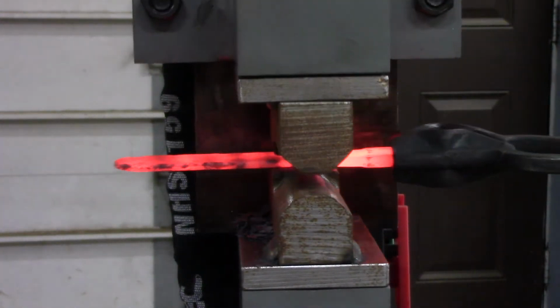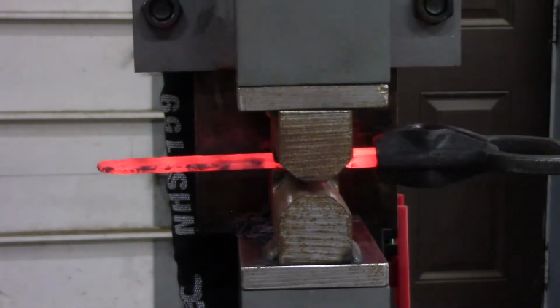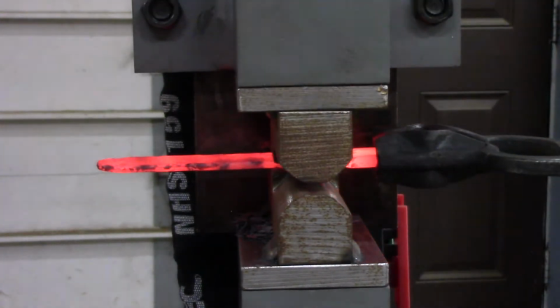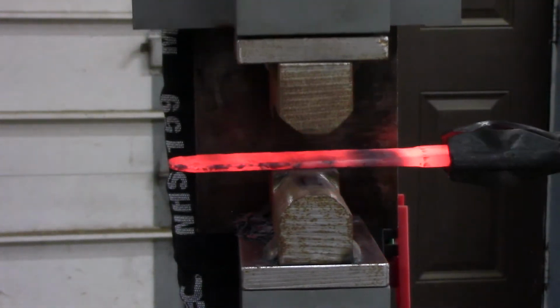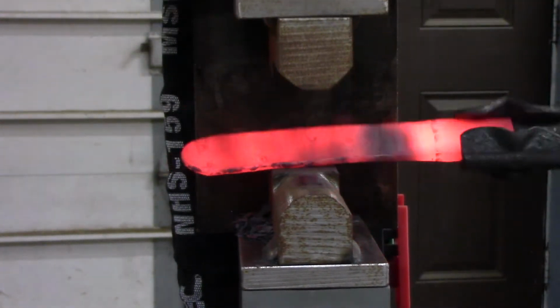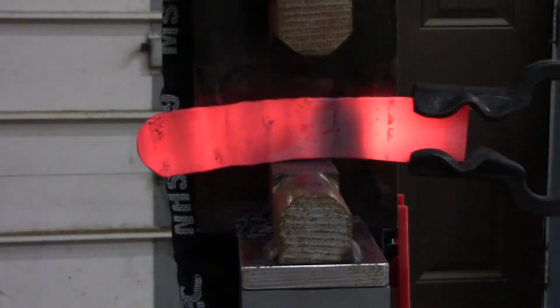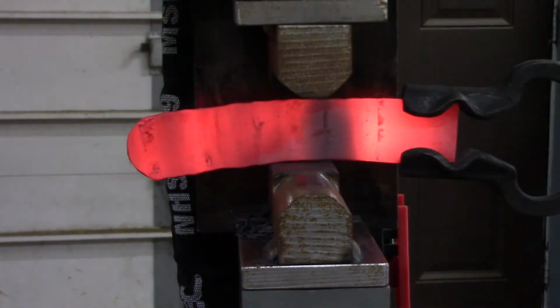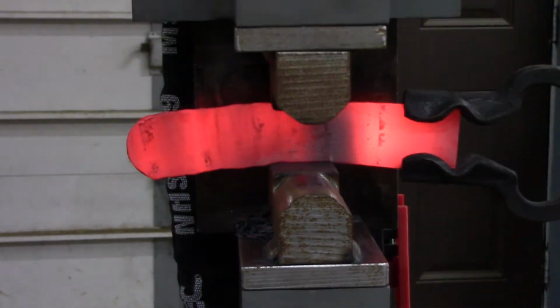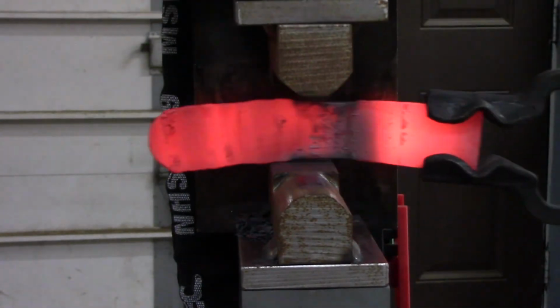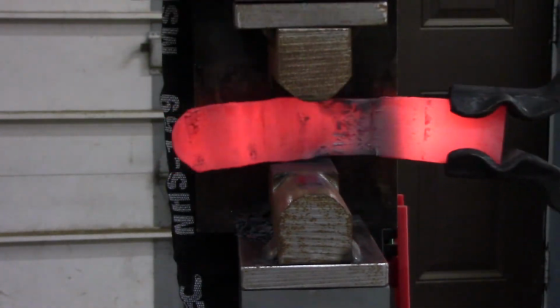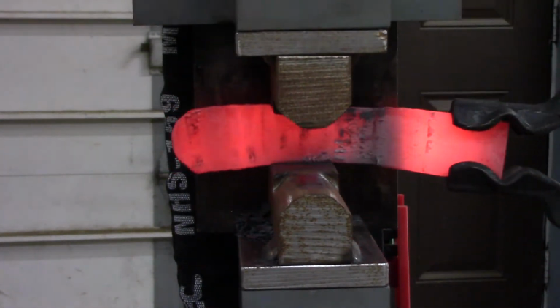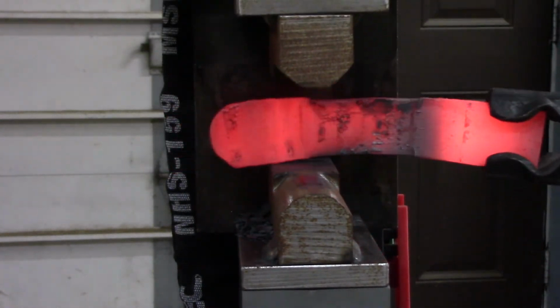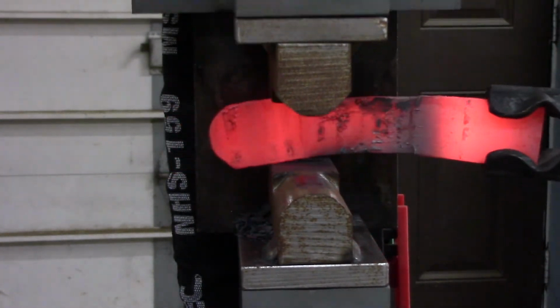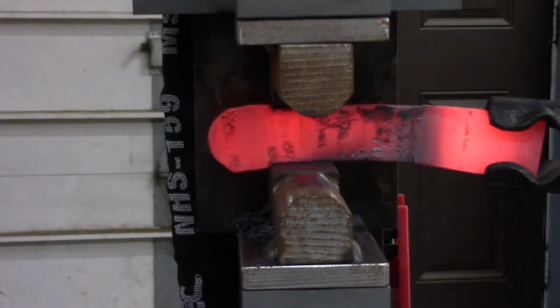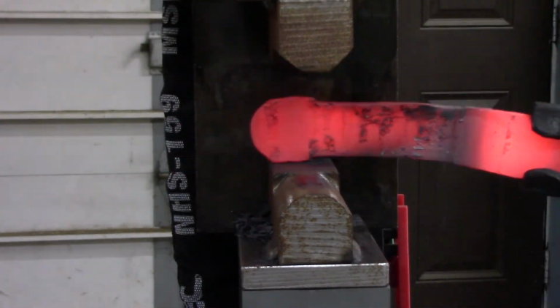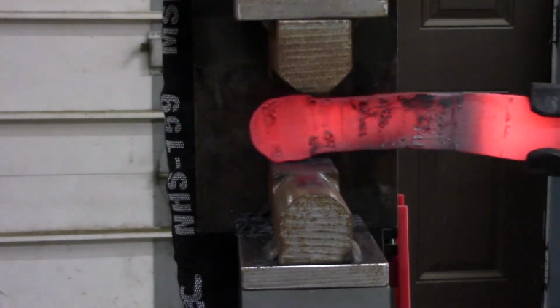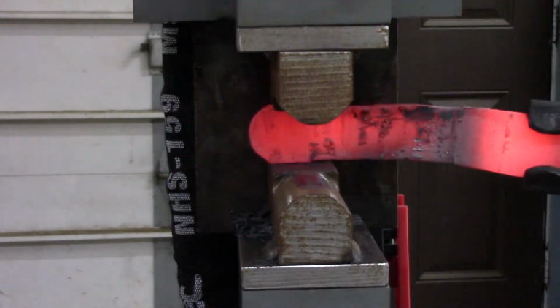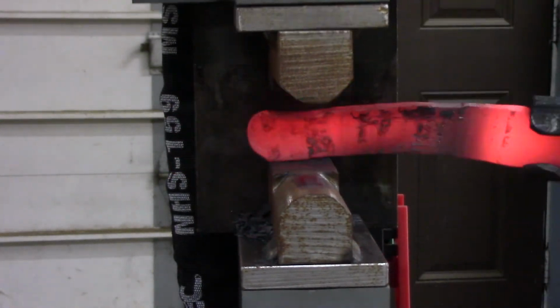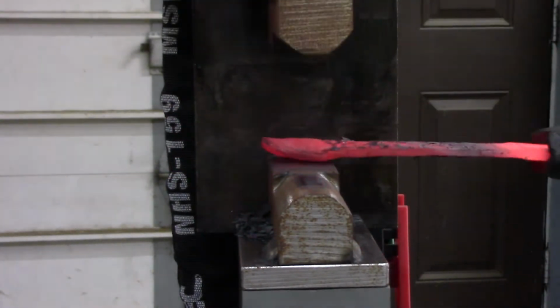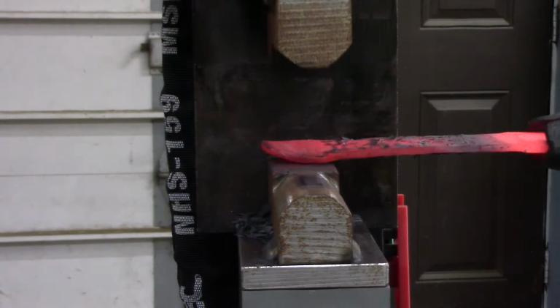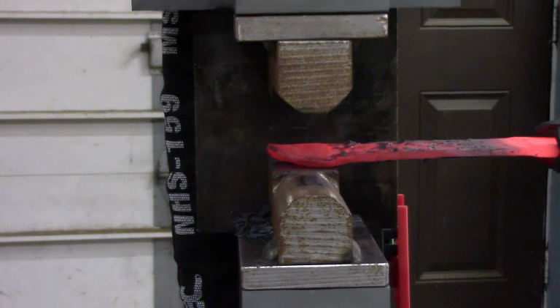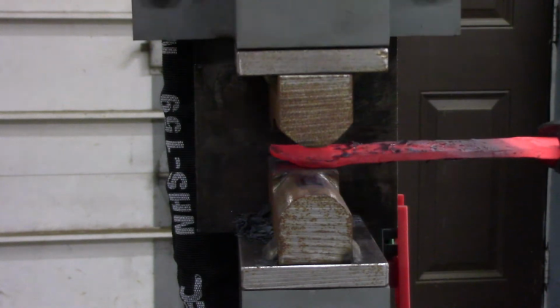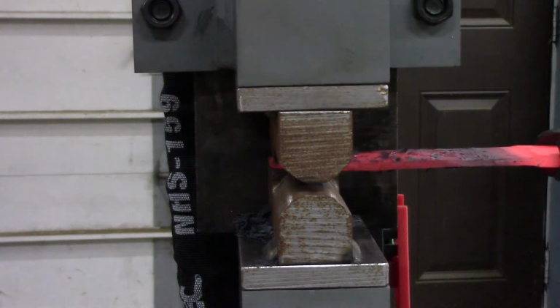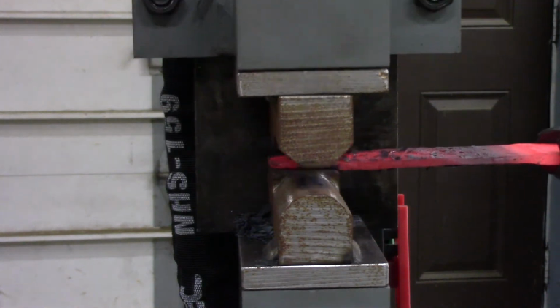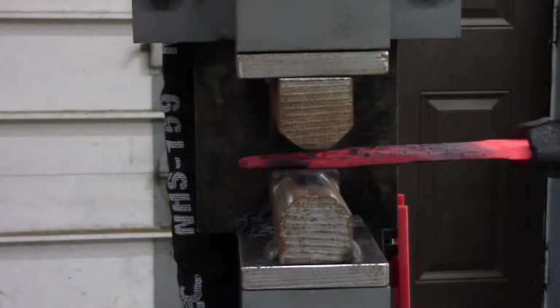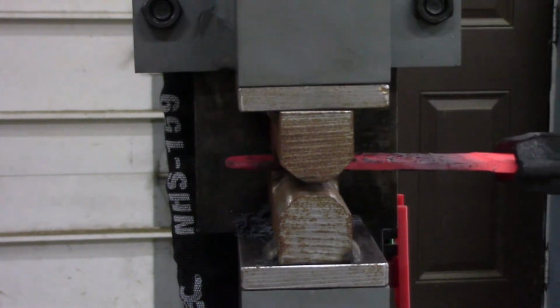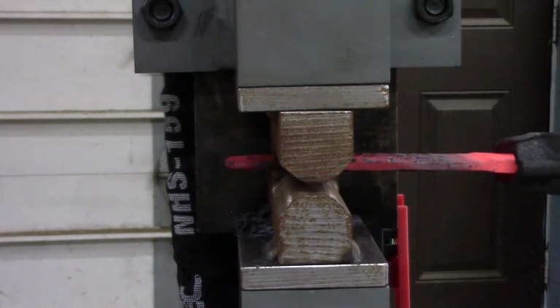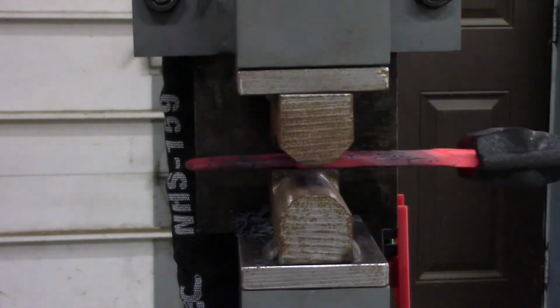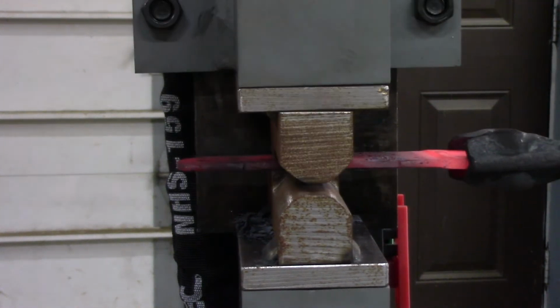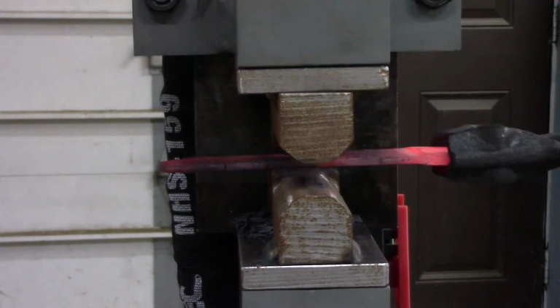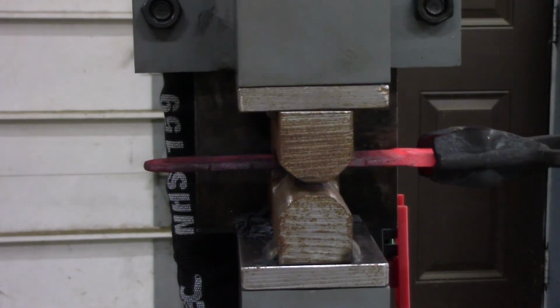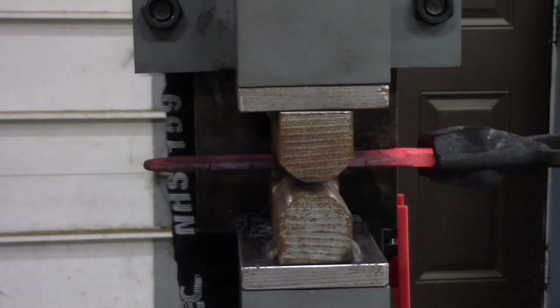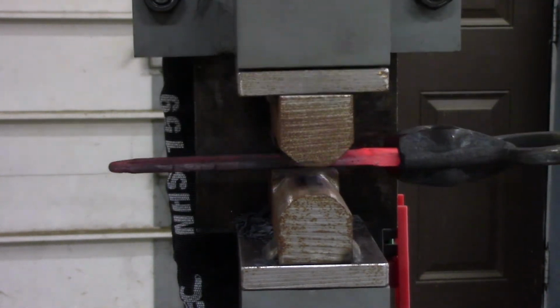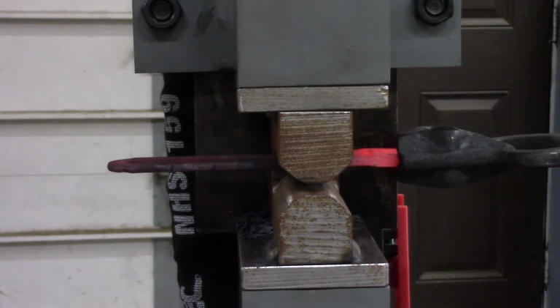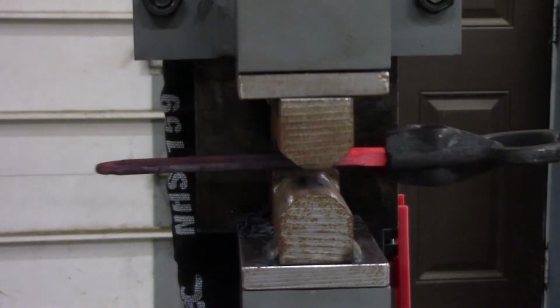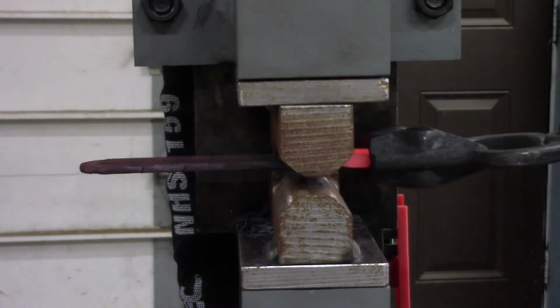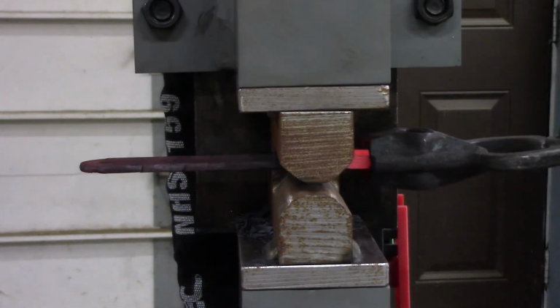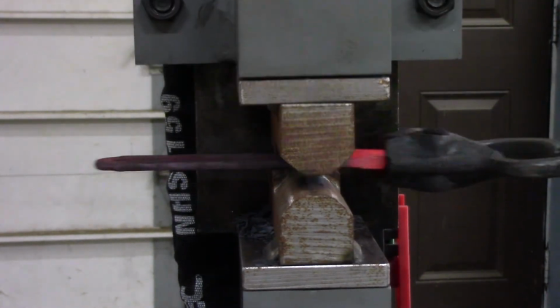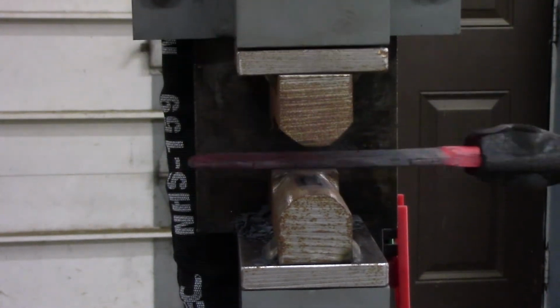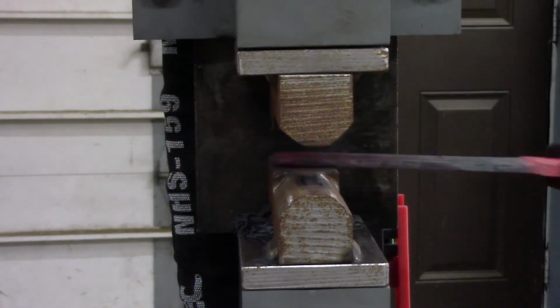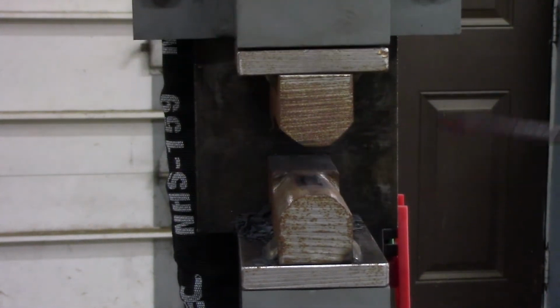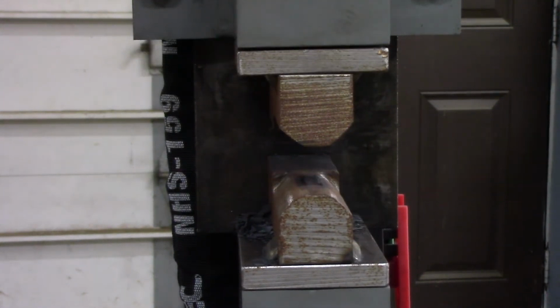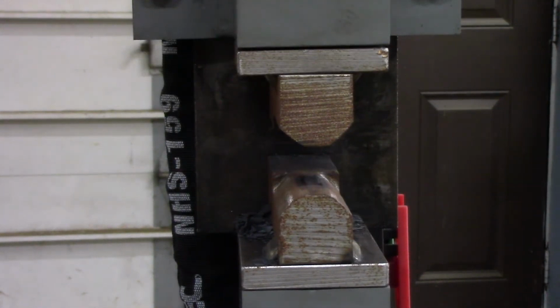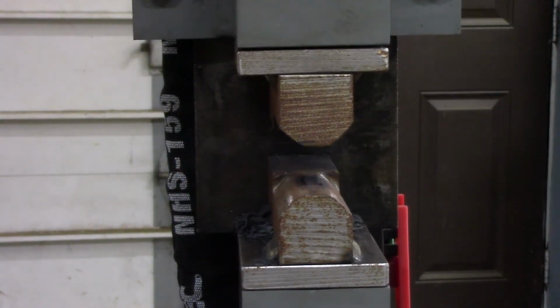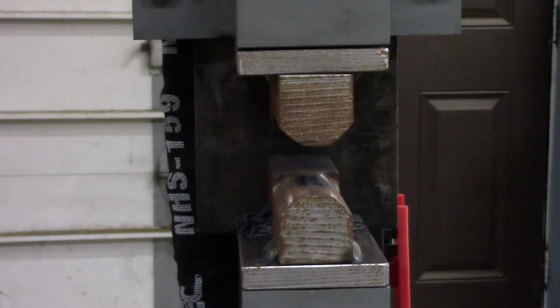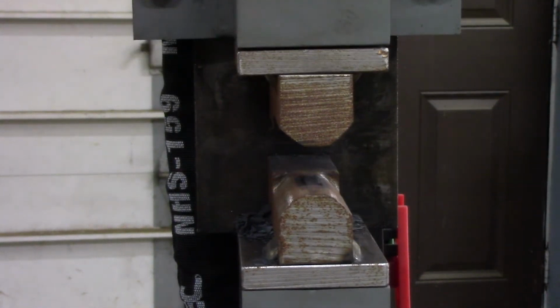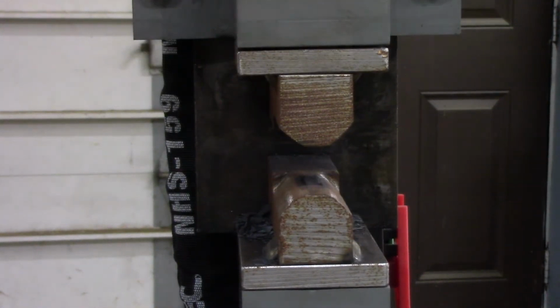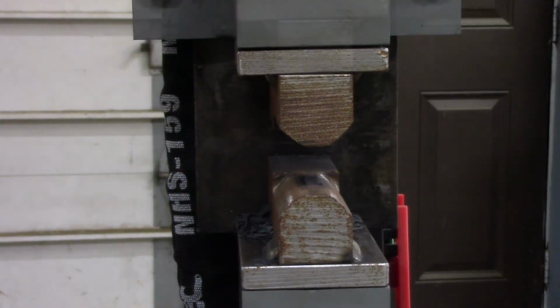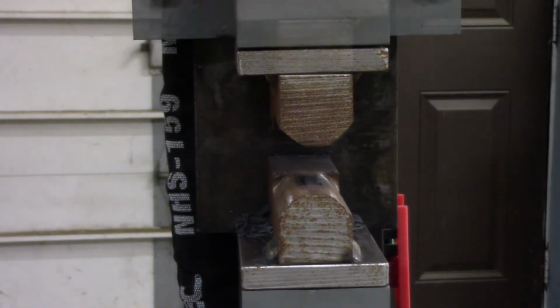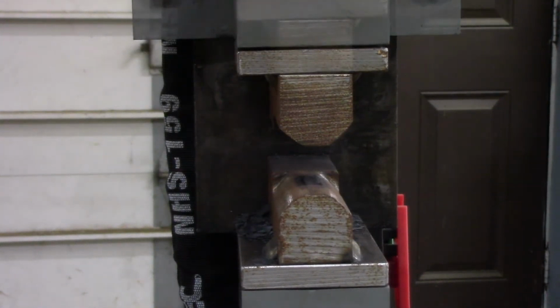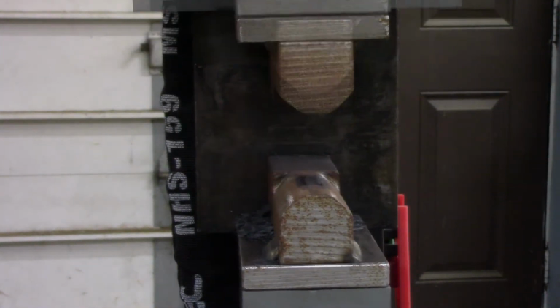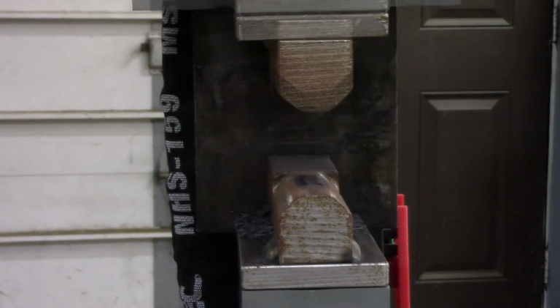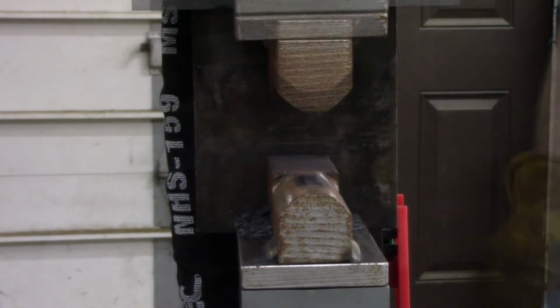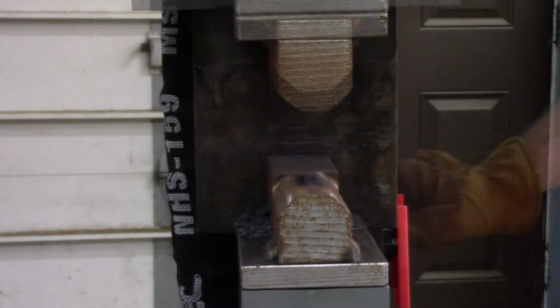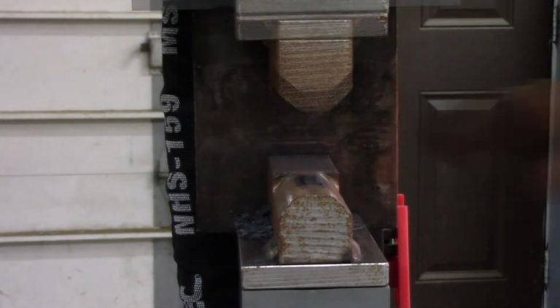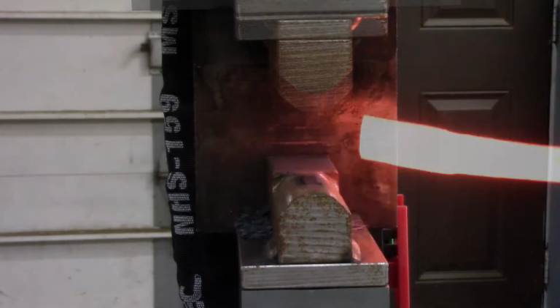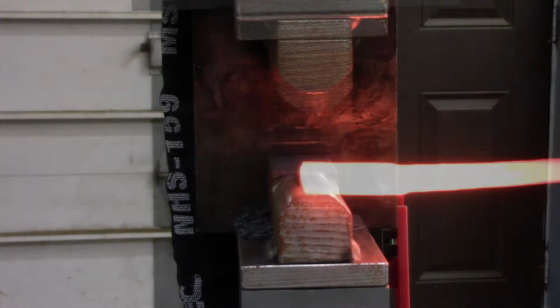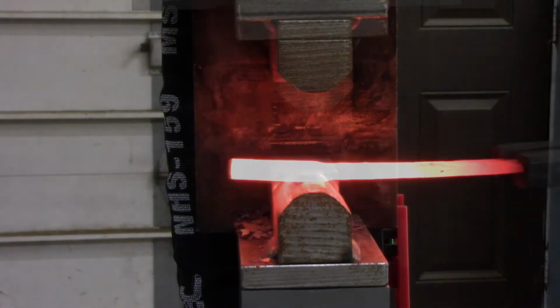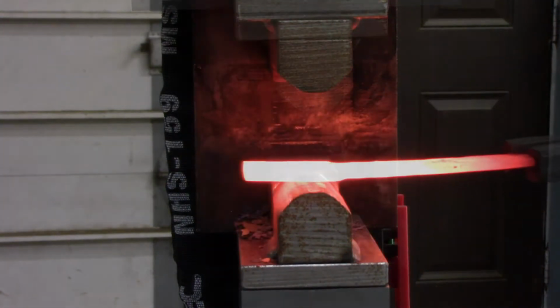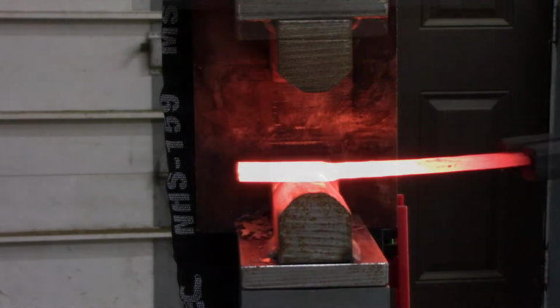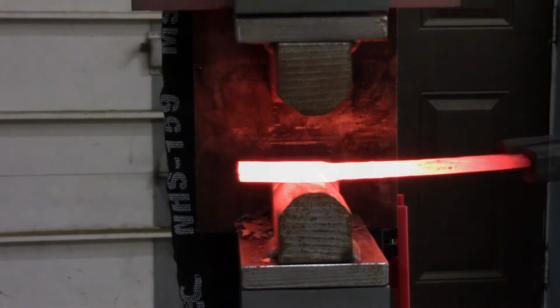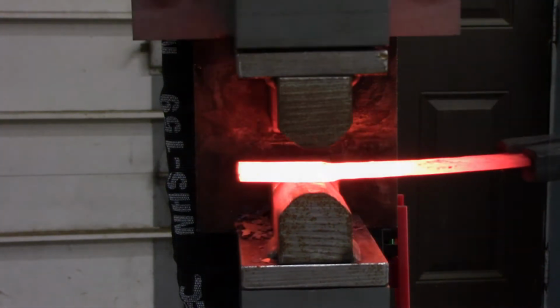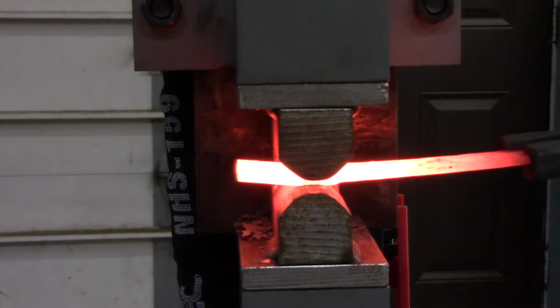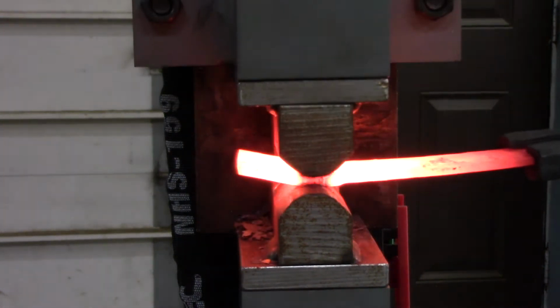That'll give us a little bit more length. This piece was only about six inches long to start with and I drew it out to be a little bit more than ten.